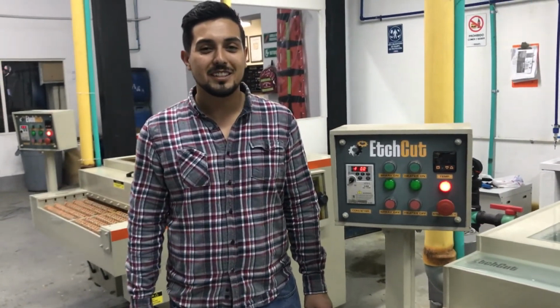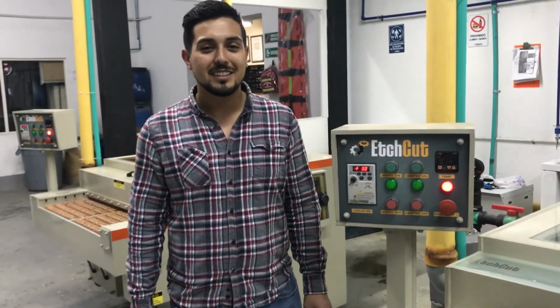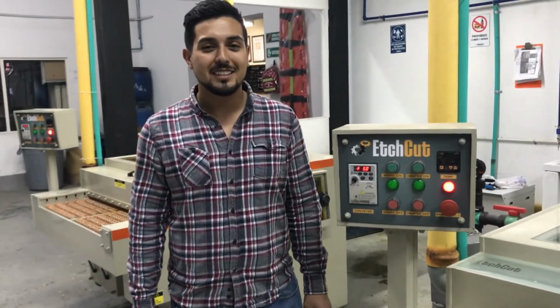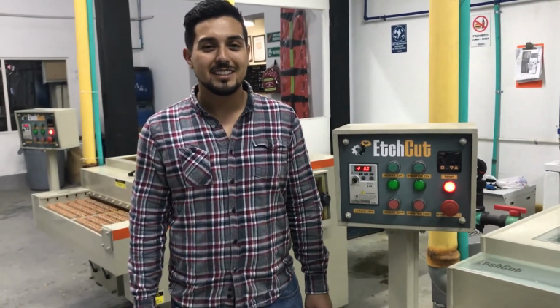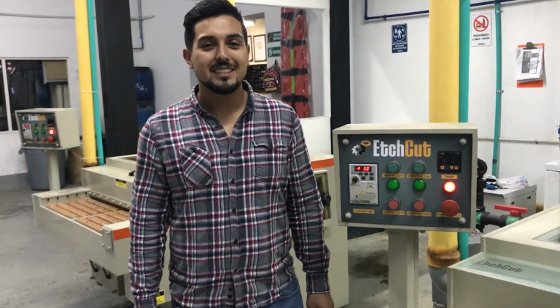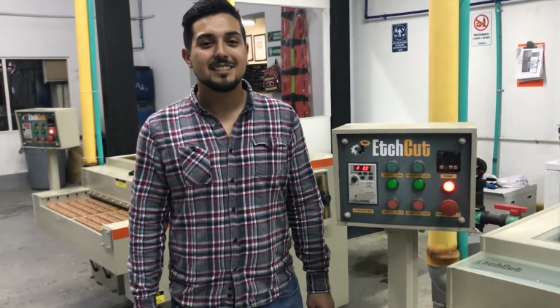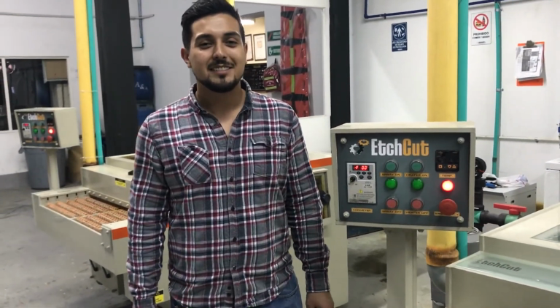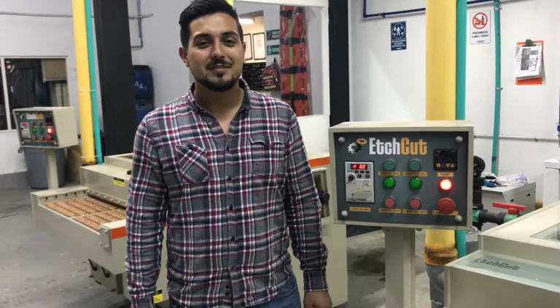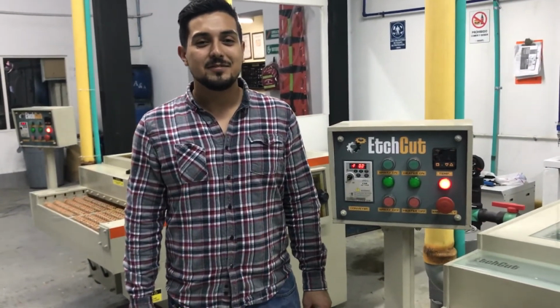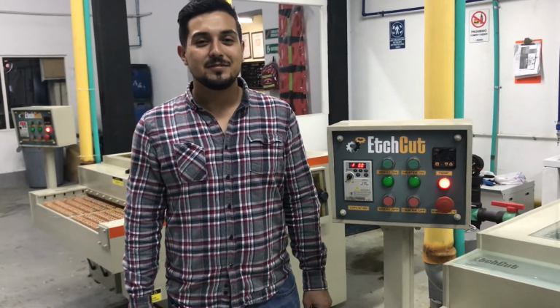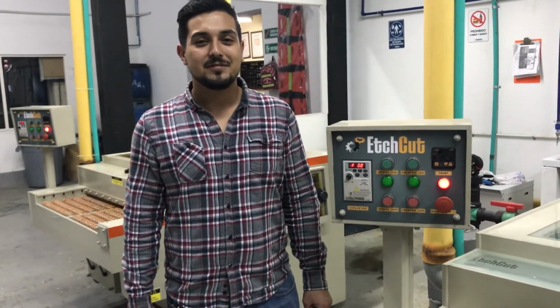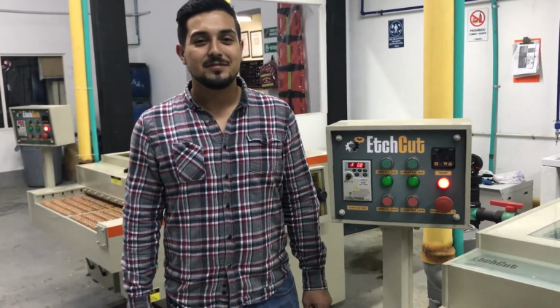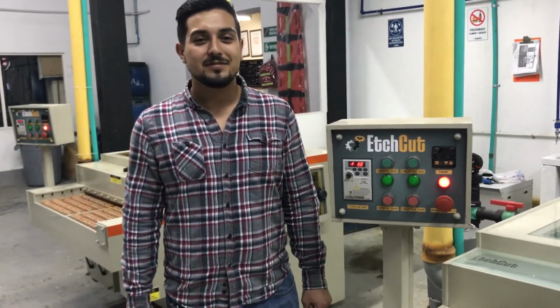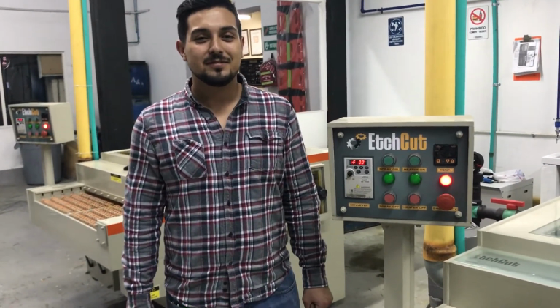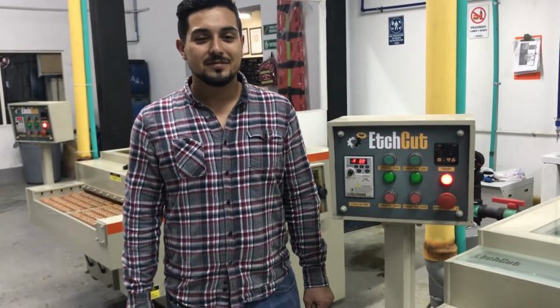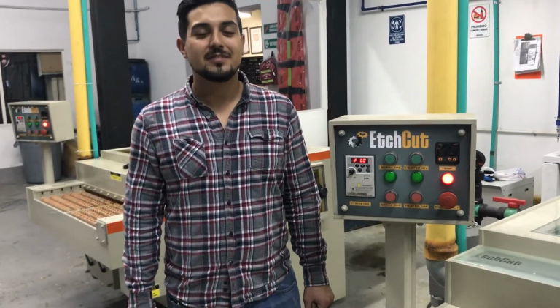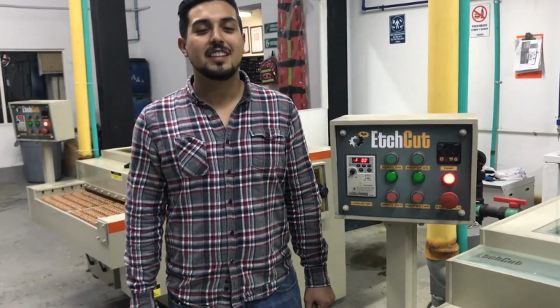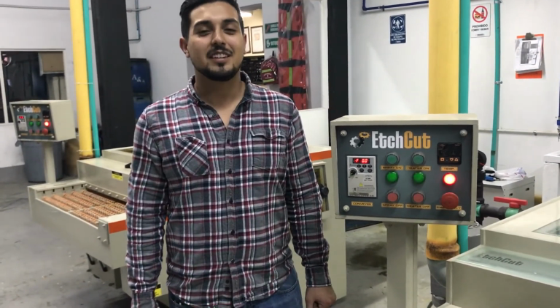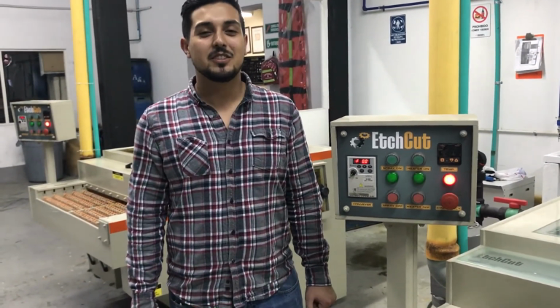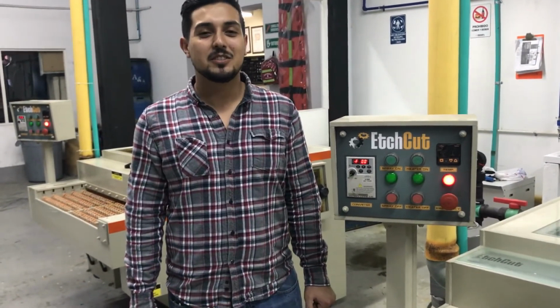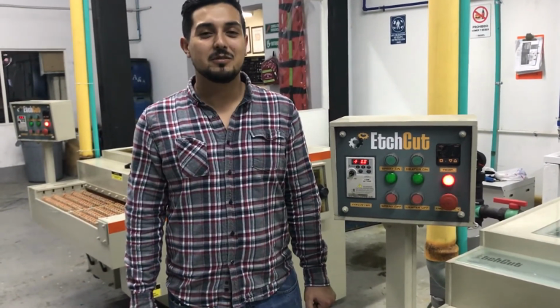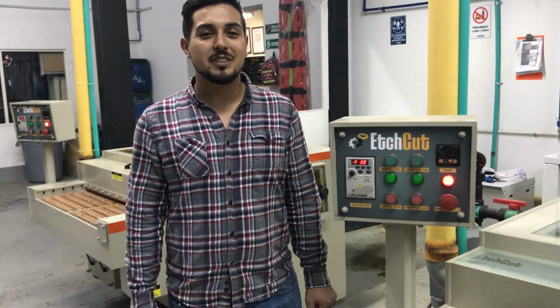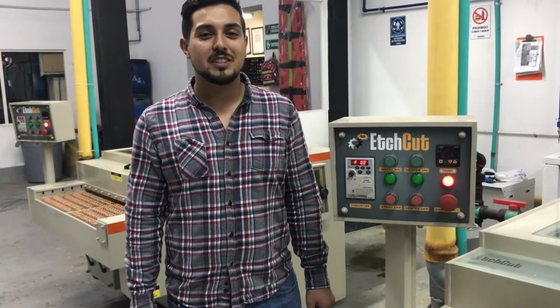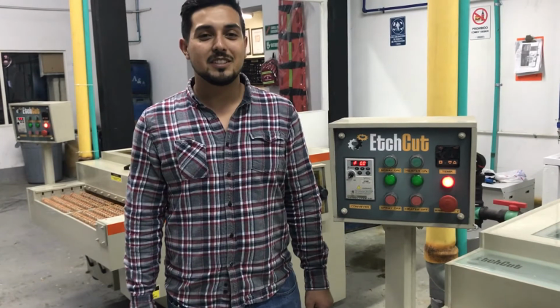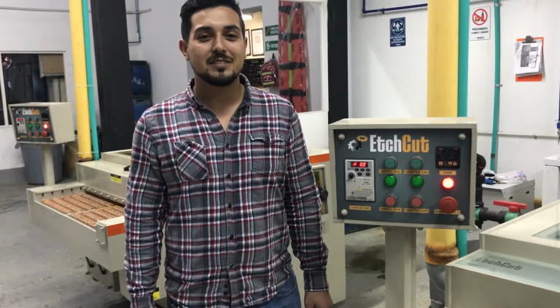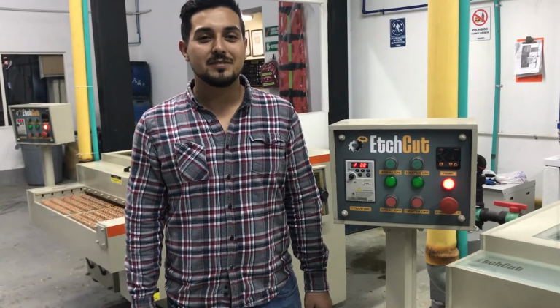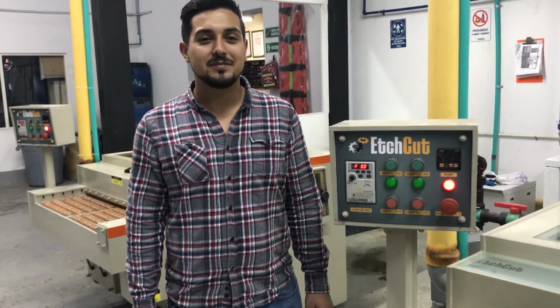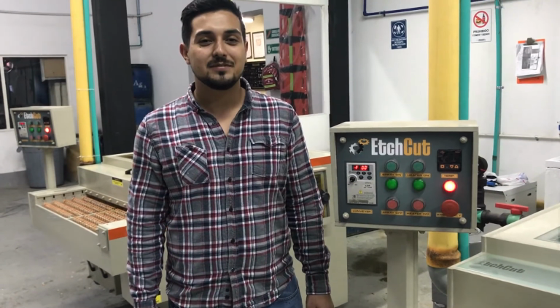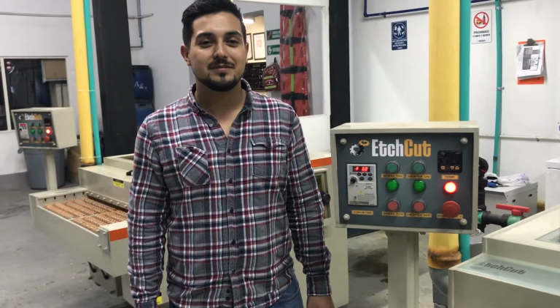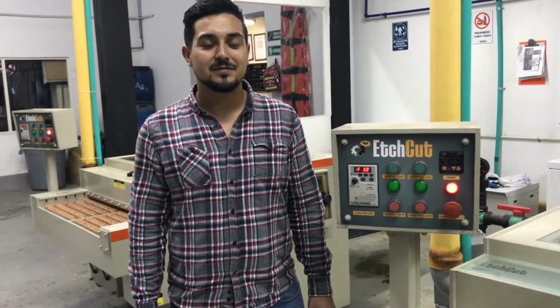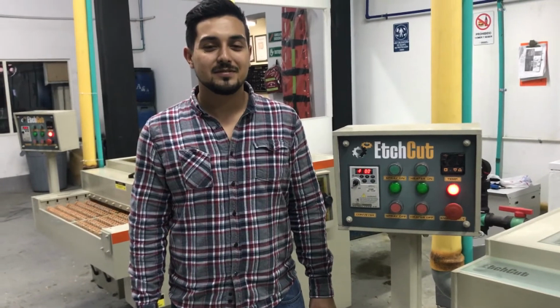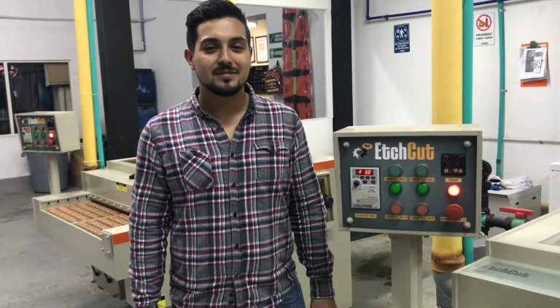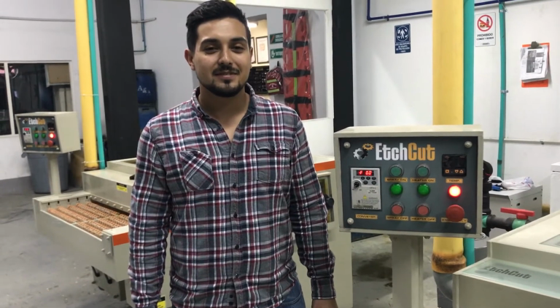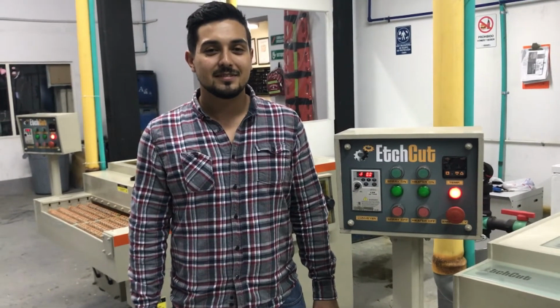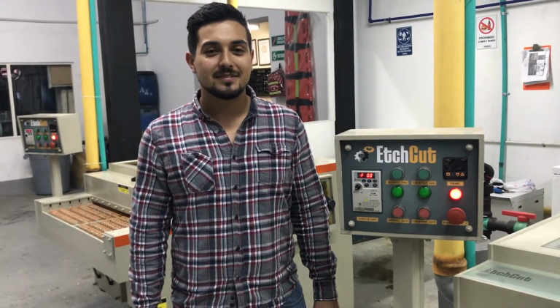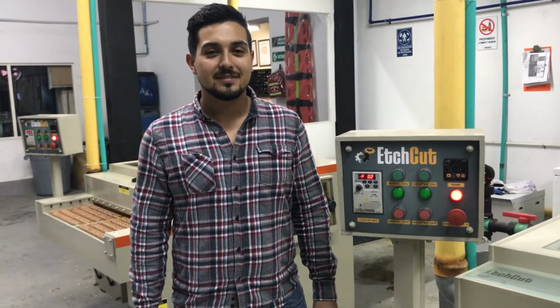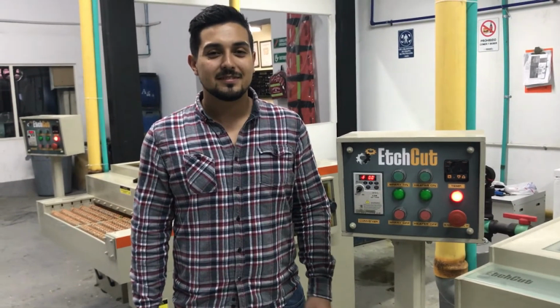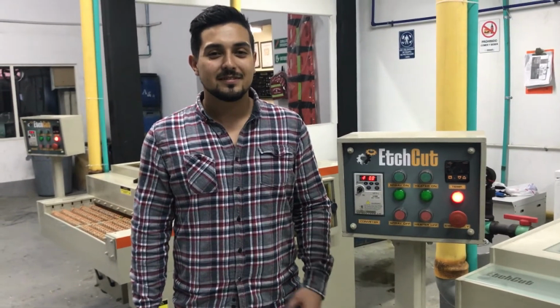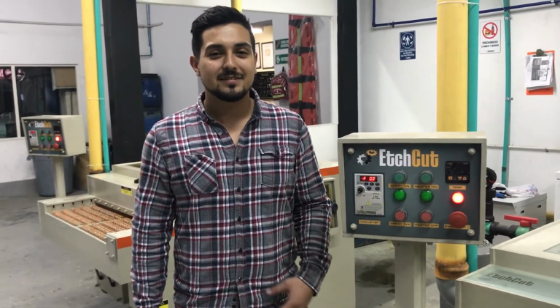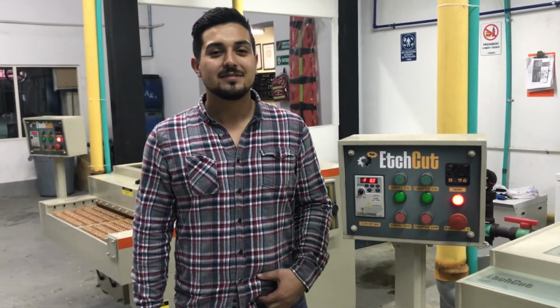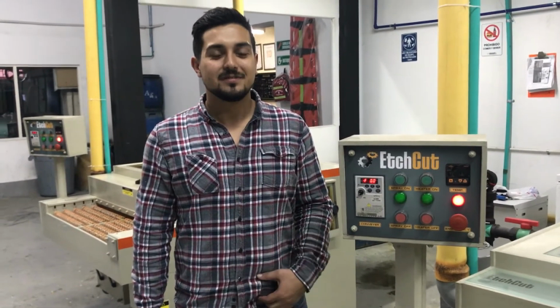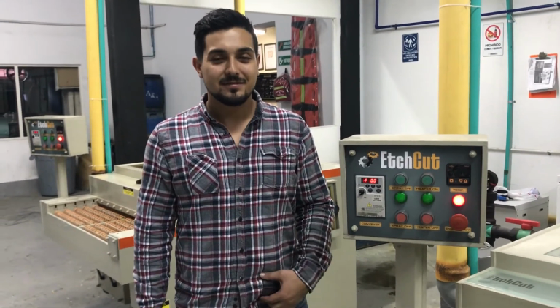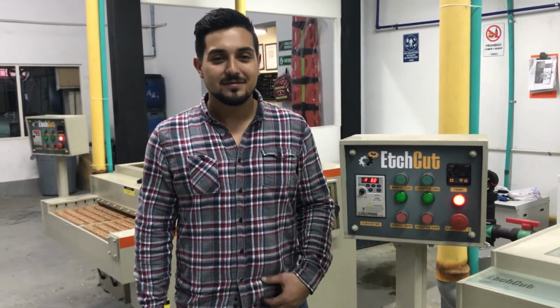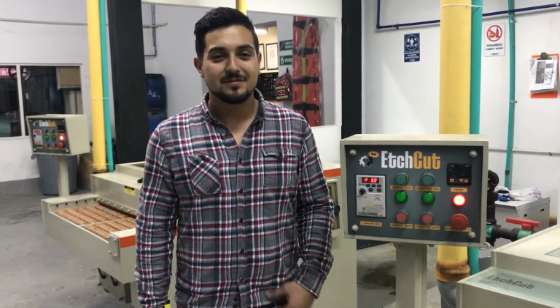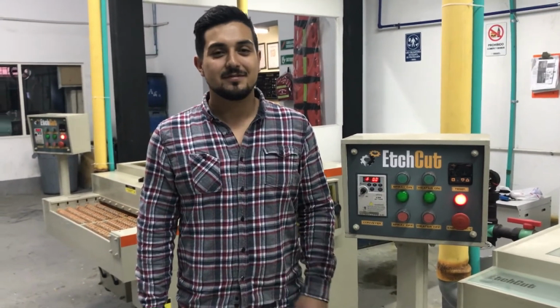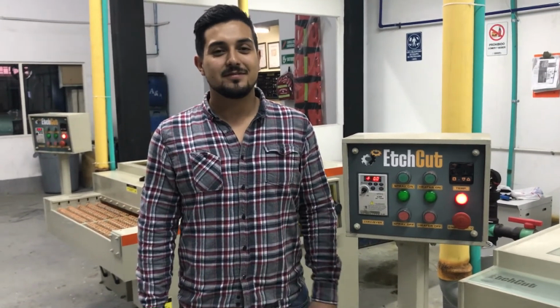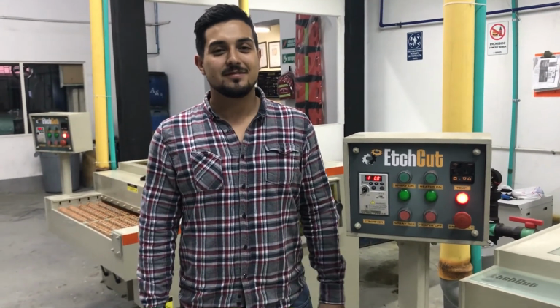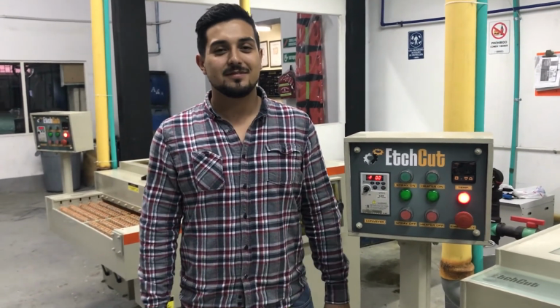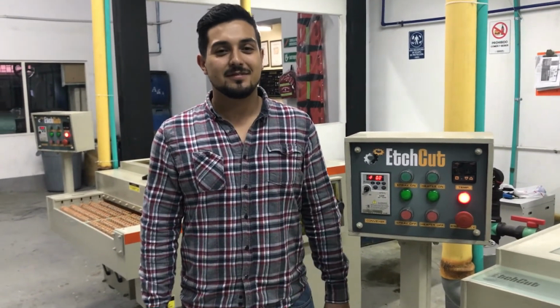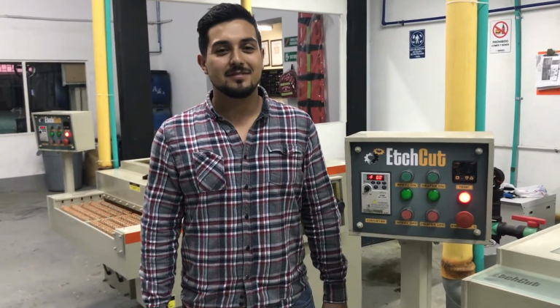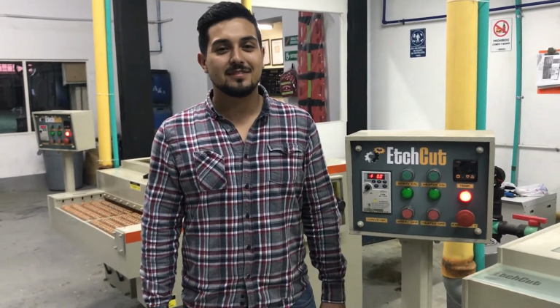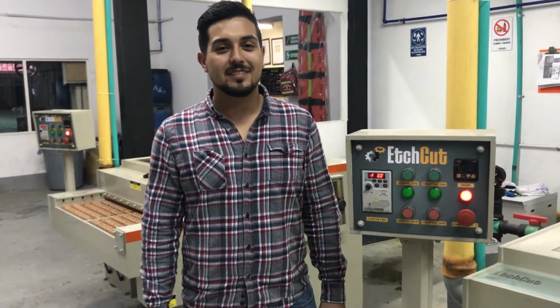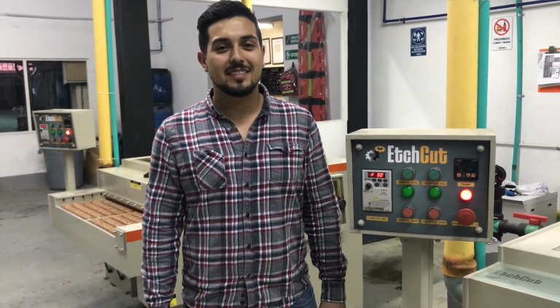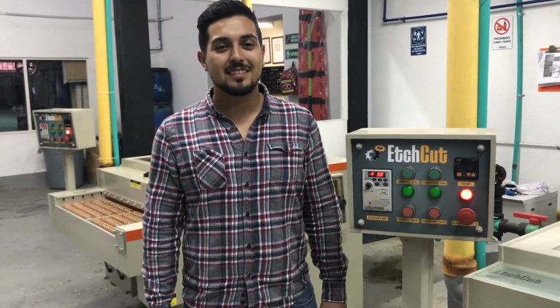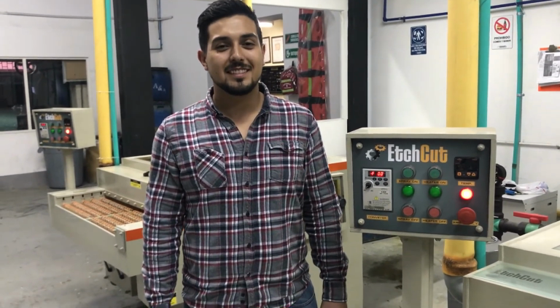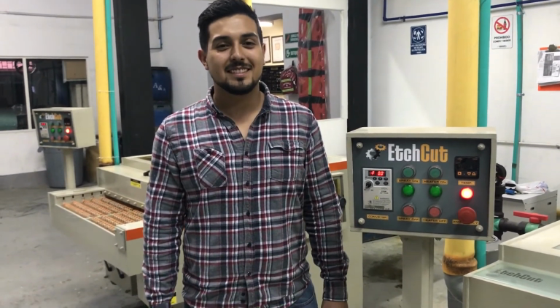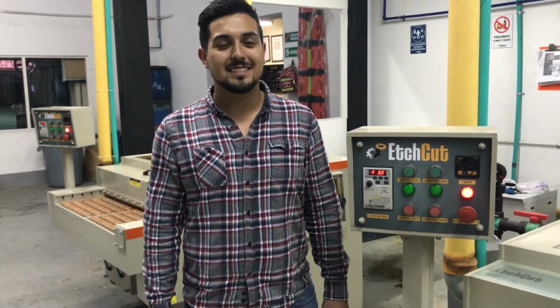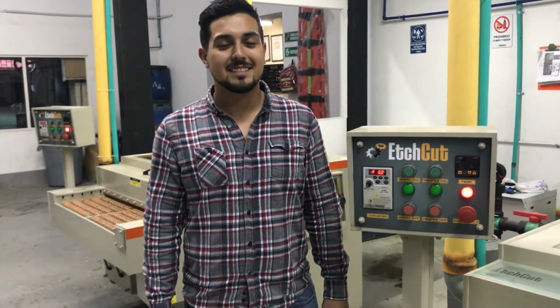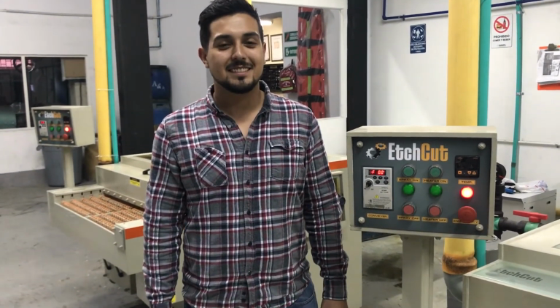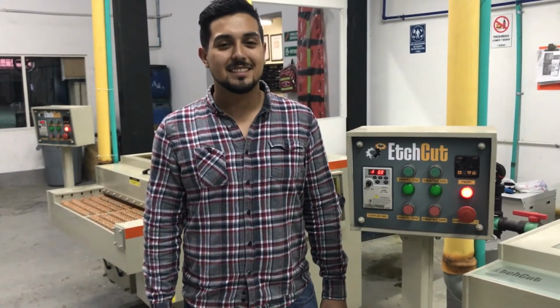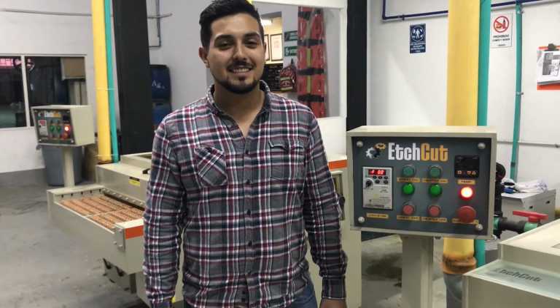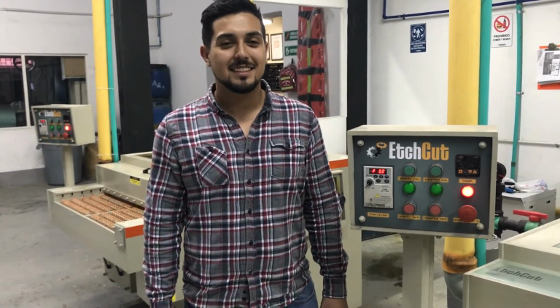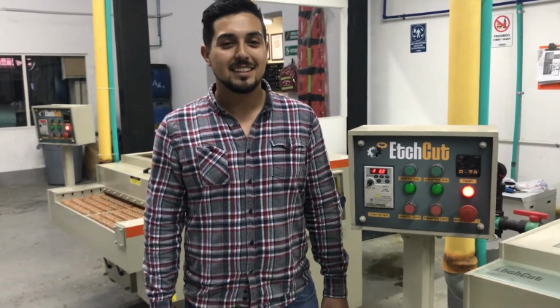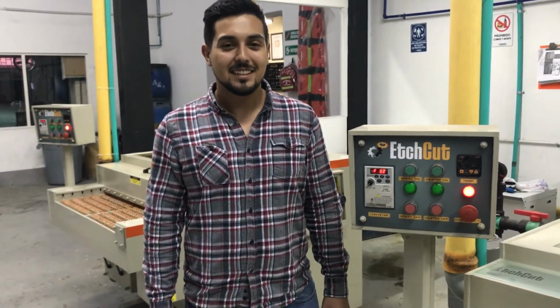Thank you so much. My best wishes with you for our venture. We really hope that our machines will help you grow your standards and produce more samples.